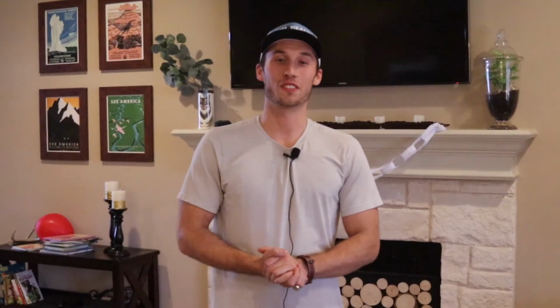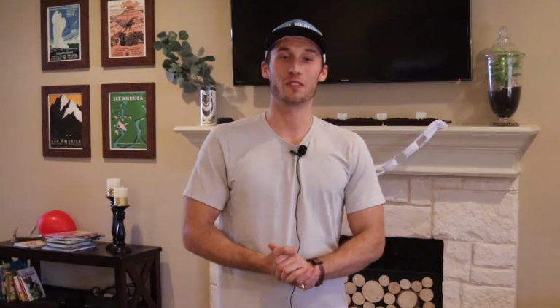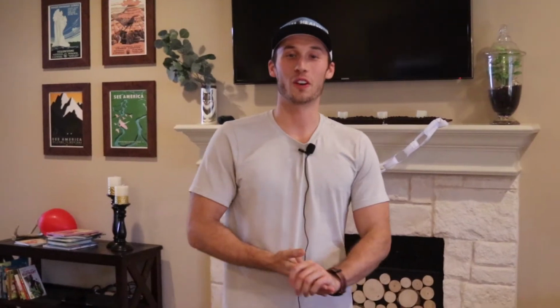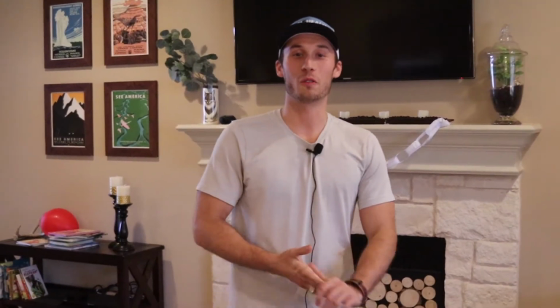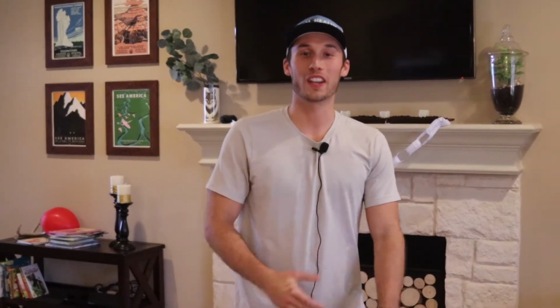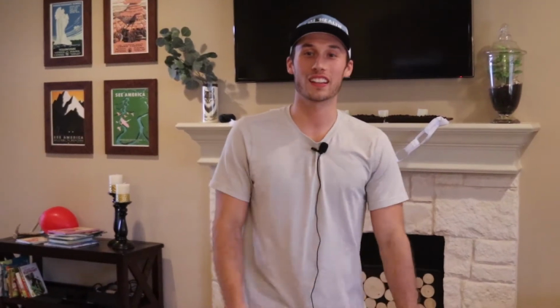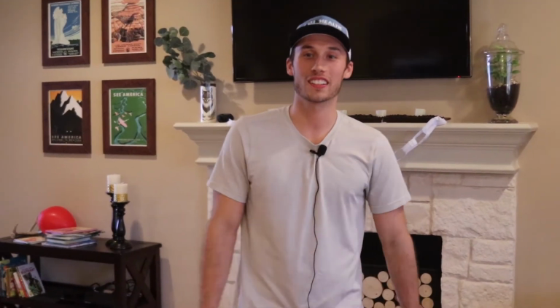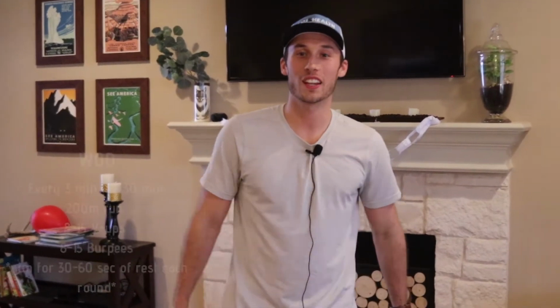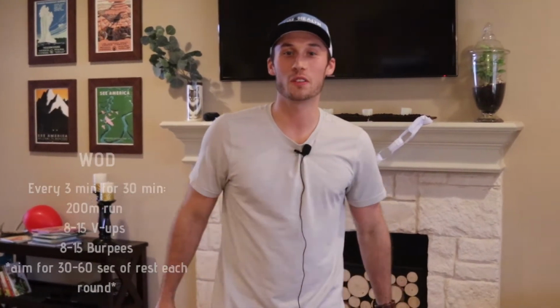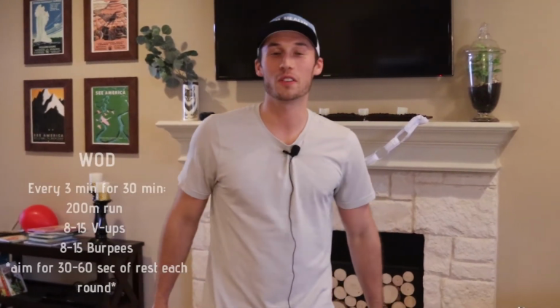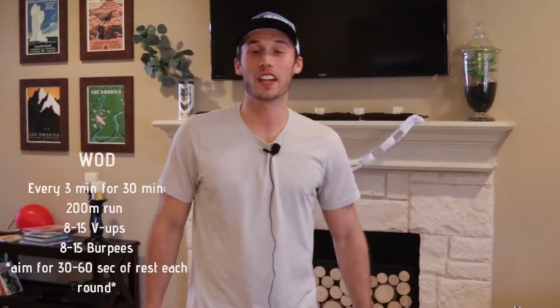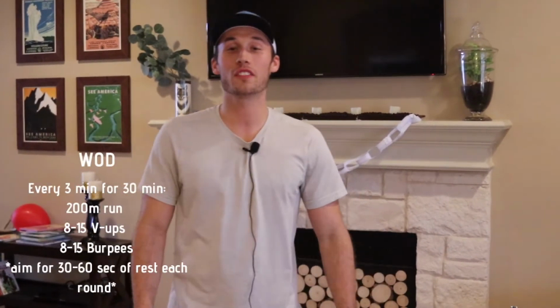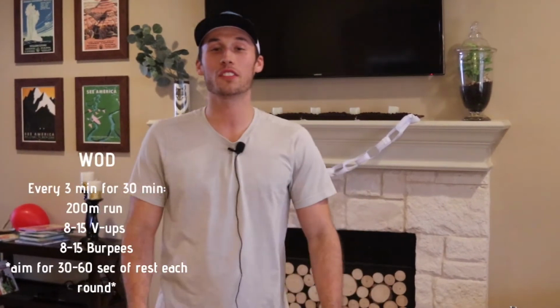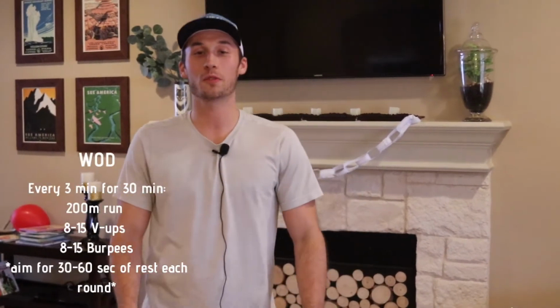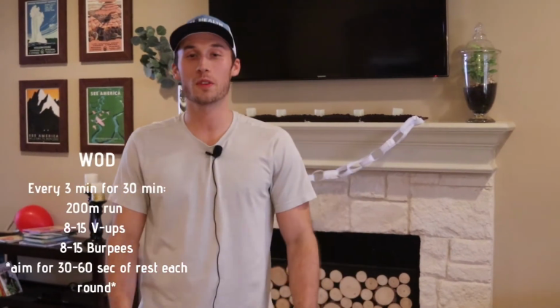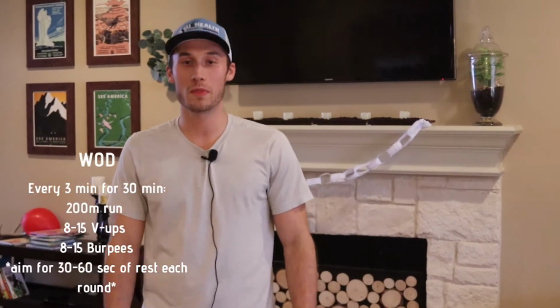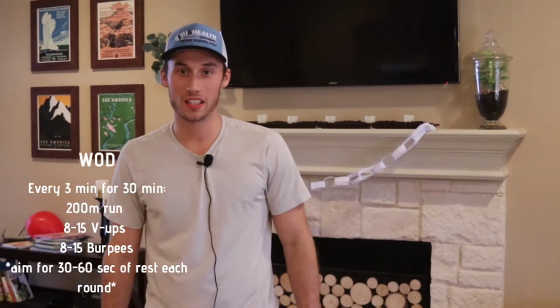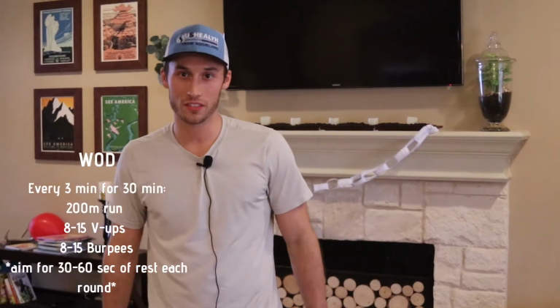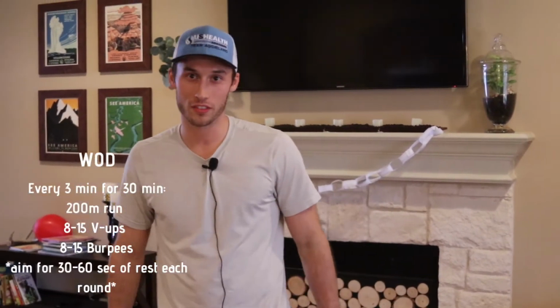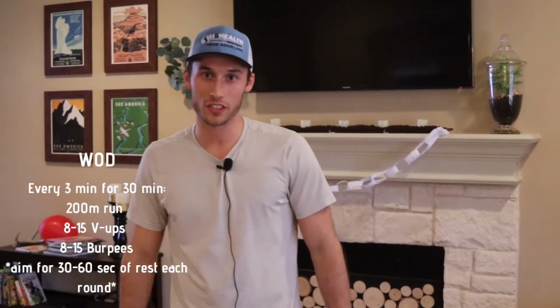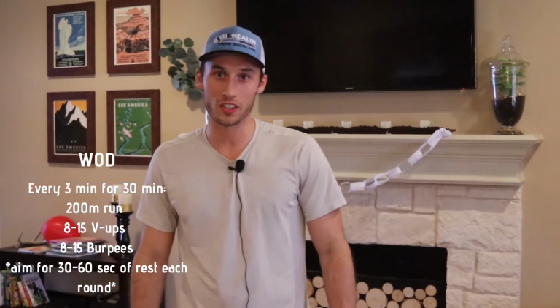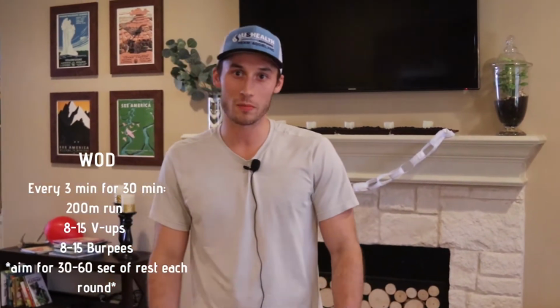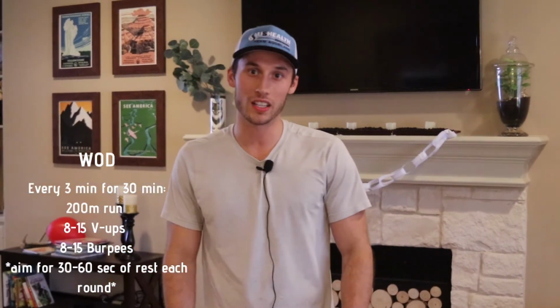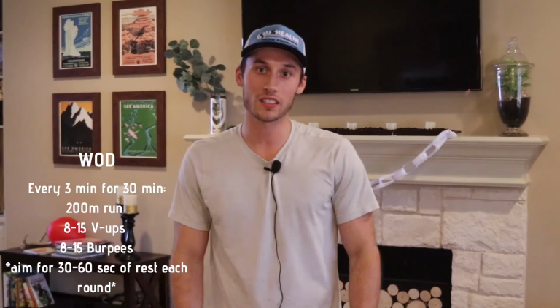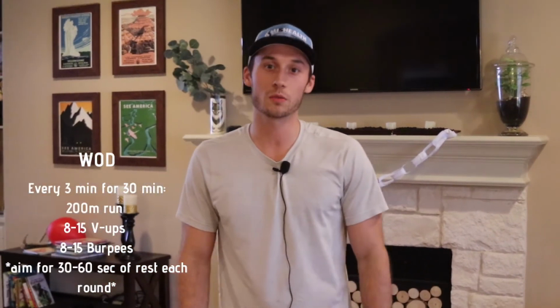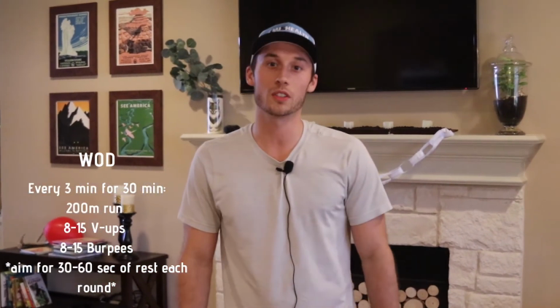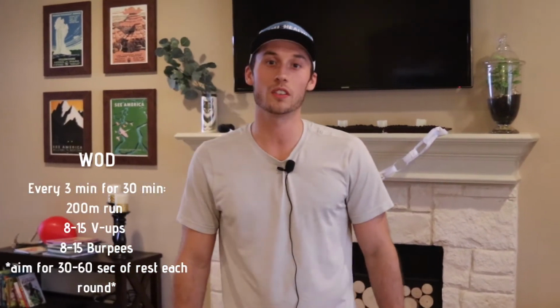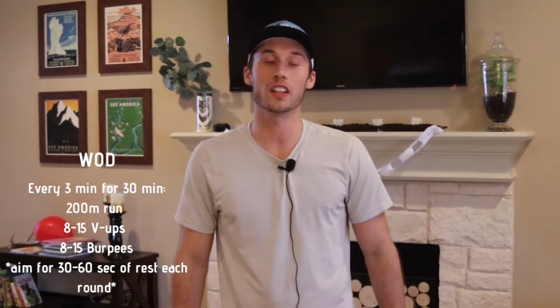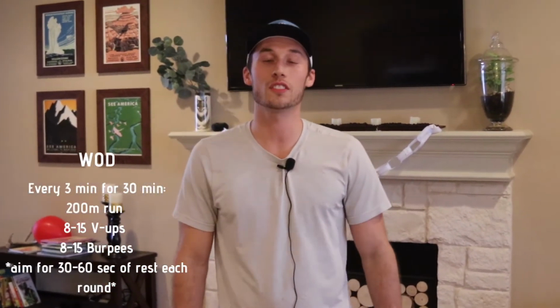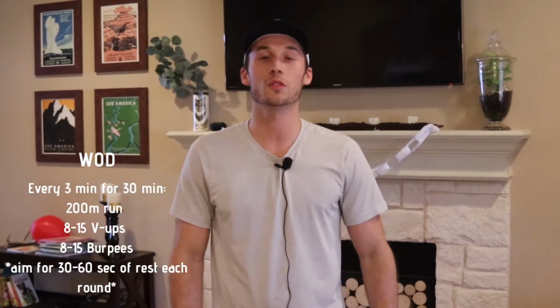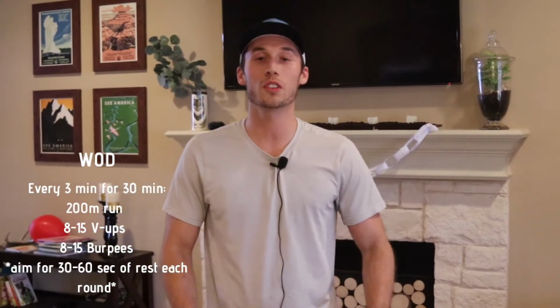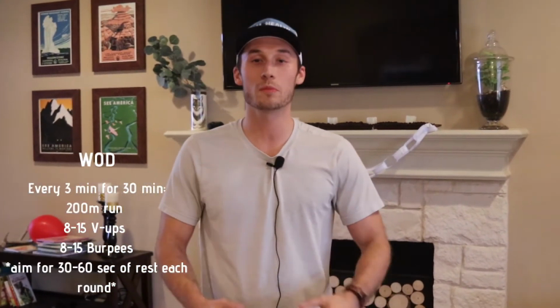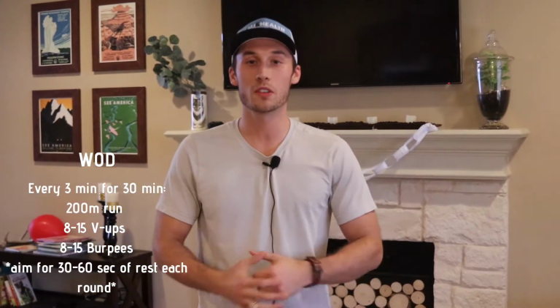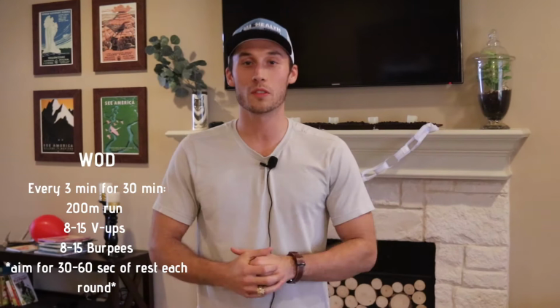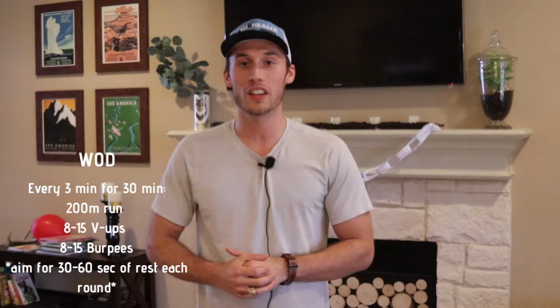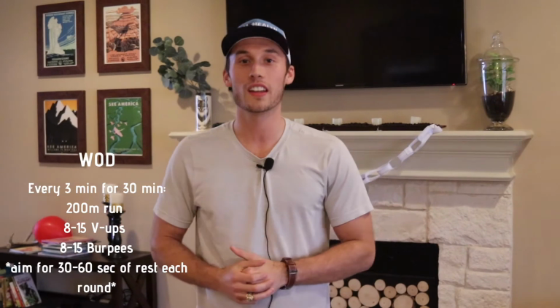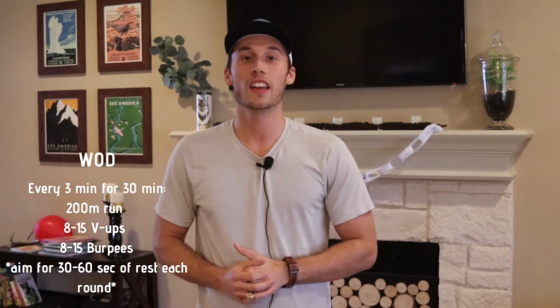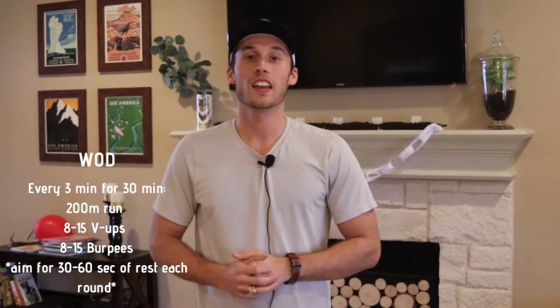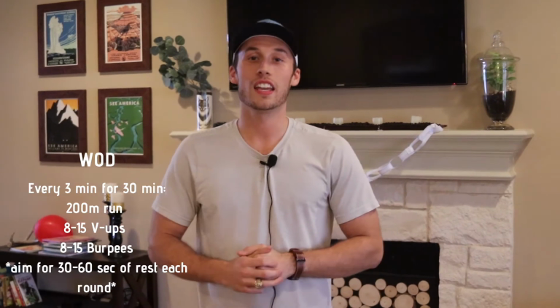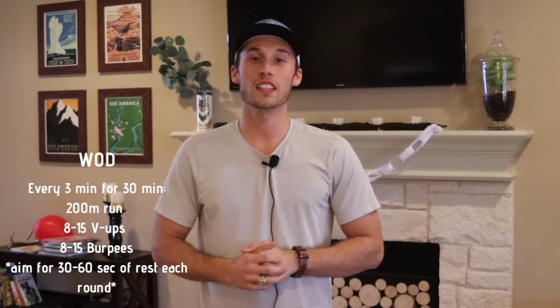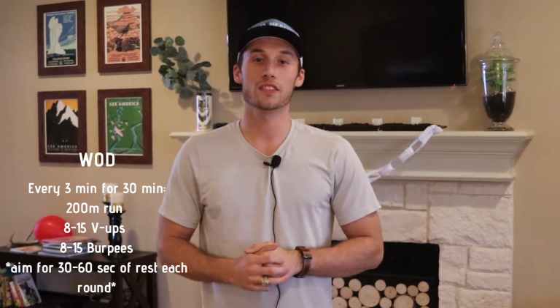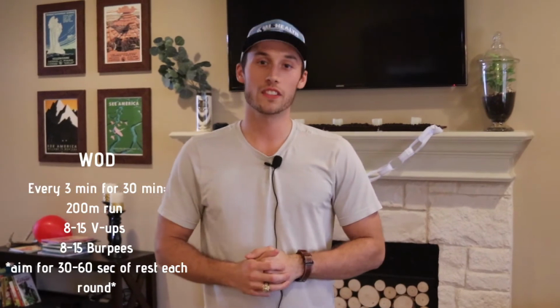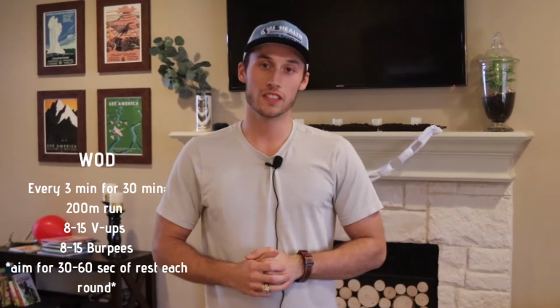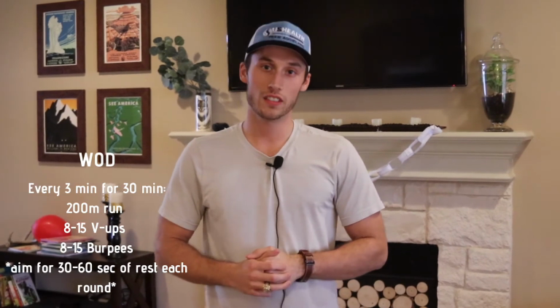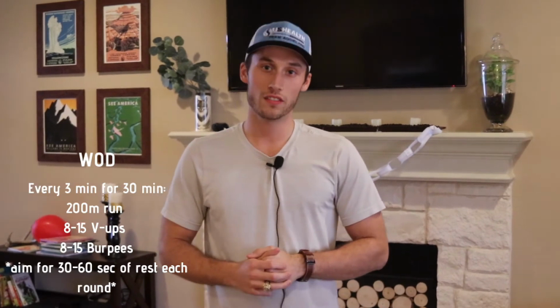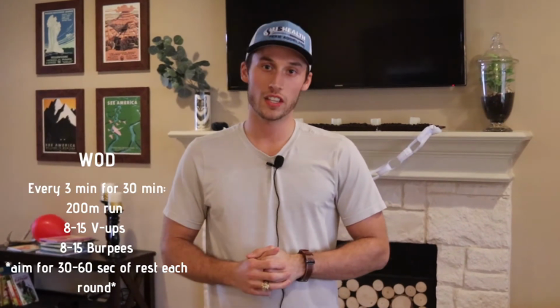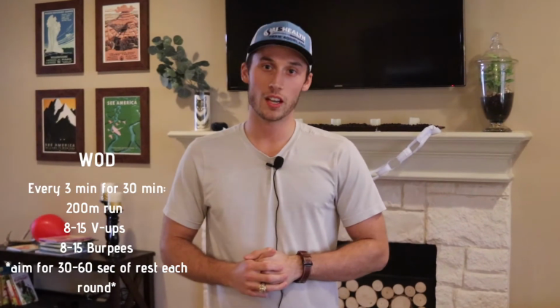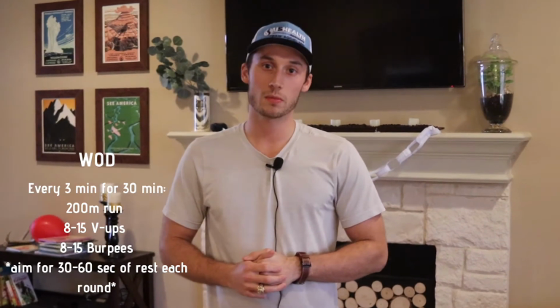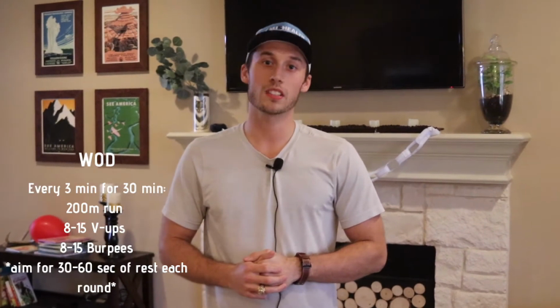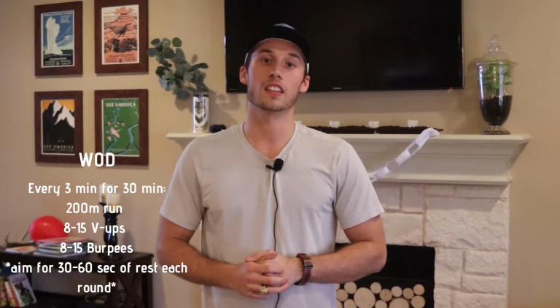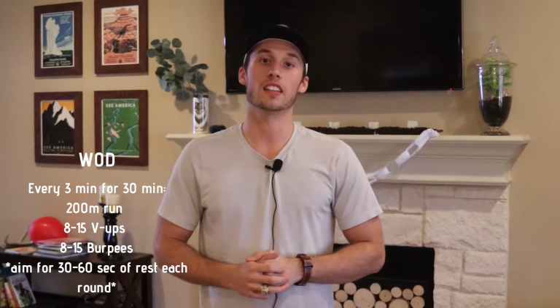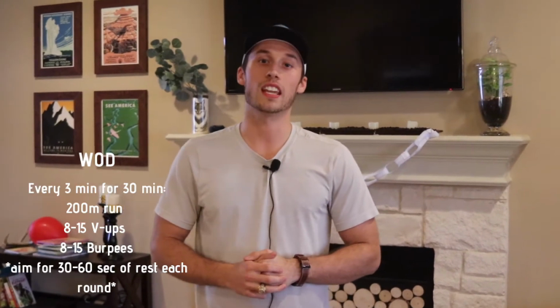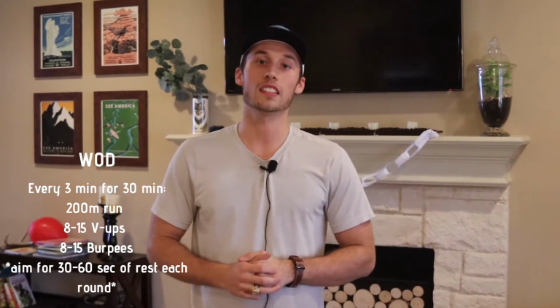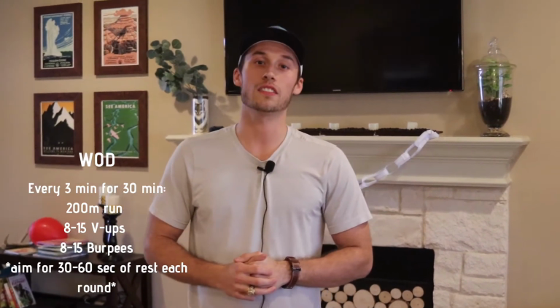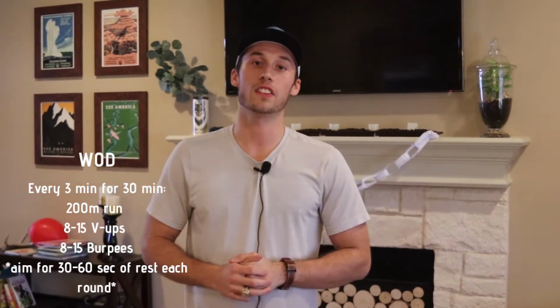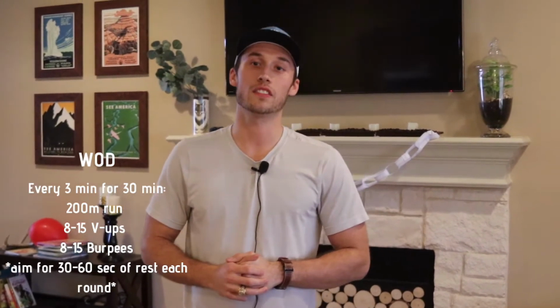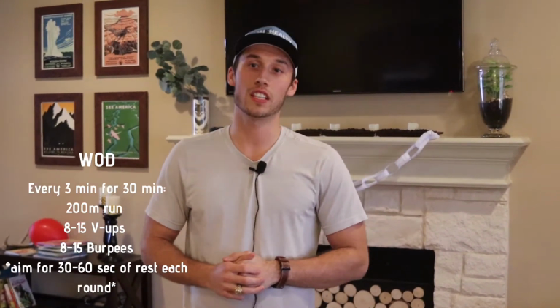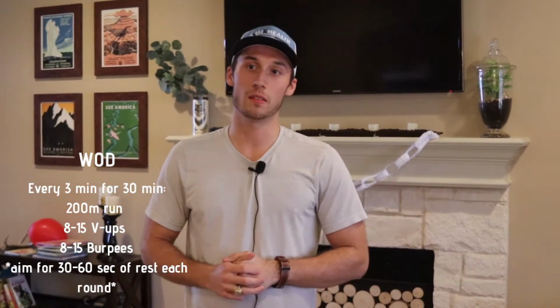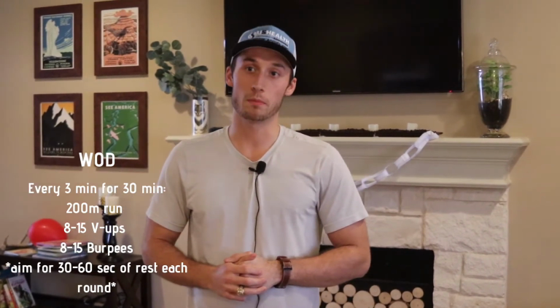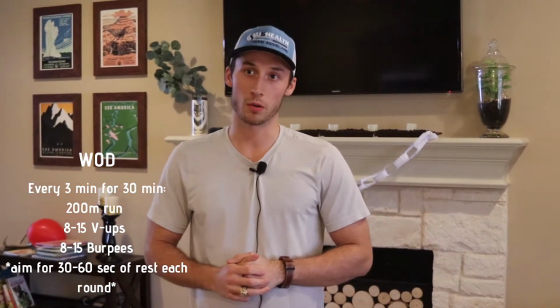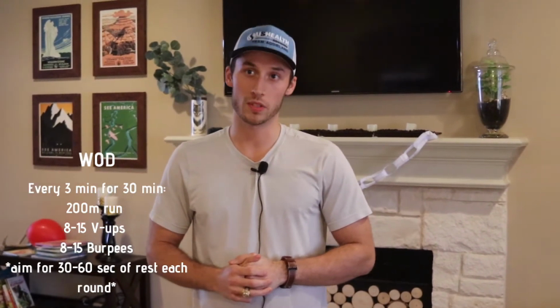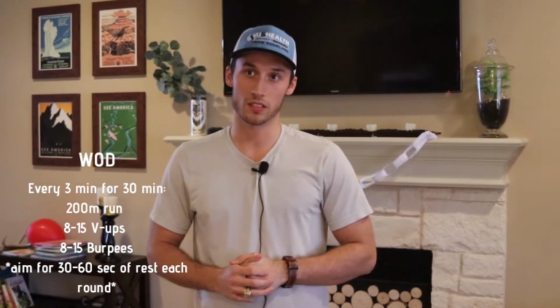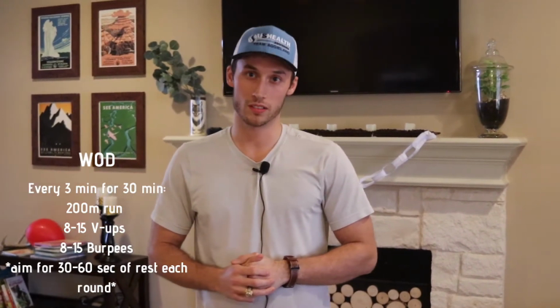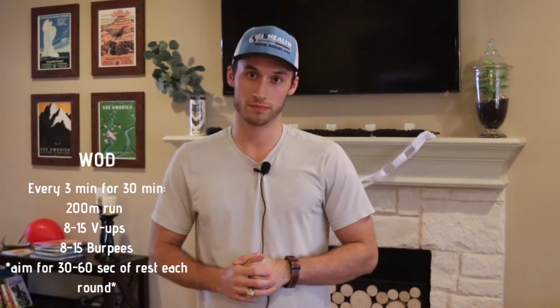Also for our workout today, we're doing every 3 minutes for 30 minutes. We're doing a 200 meter run, 8 to 15 V-ups, and then 8 to 15 burpees.